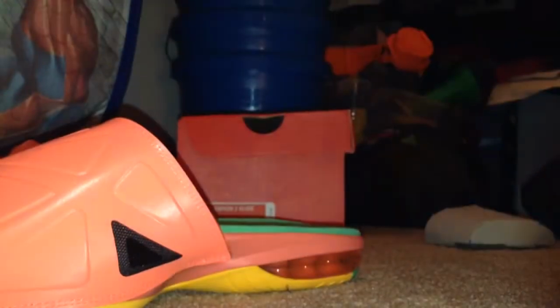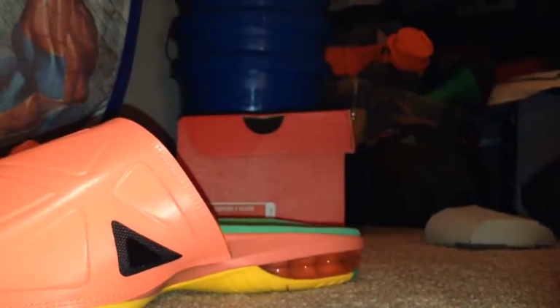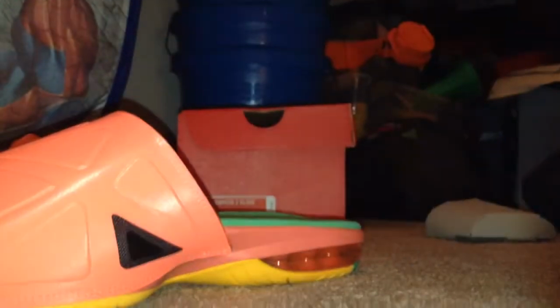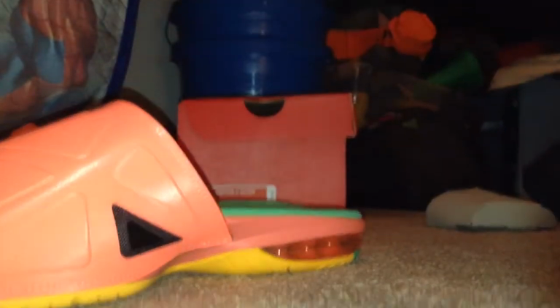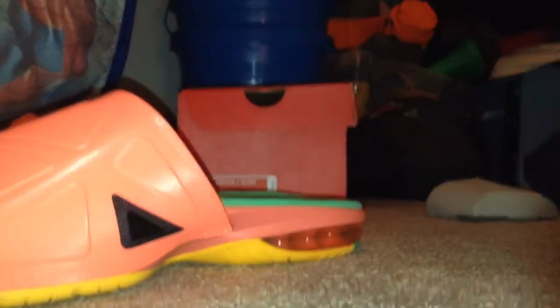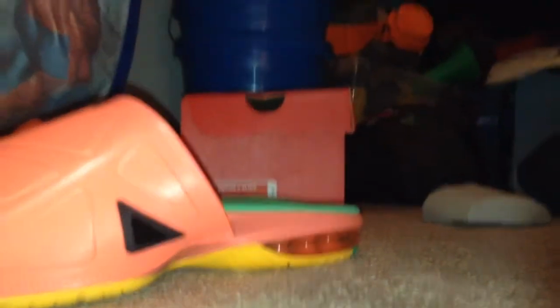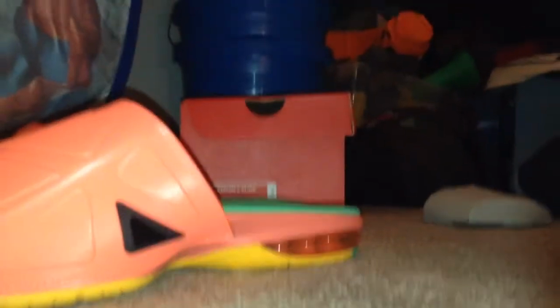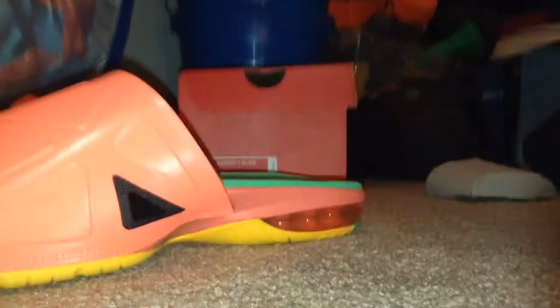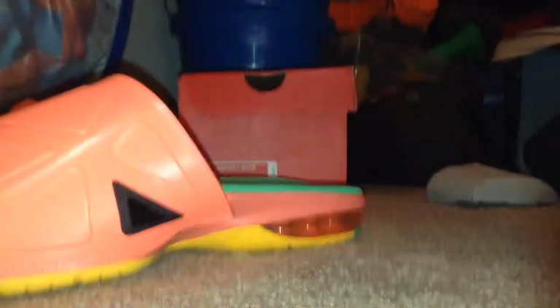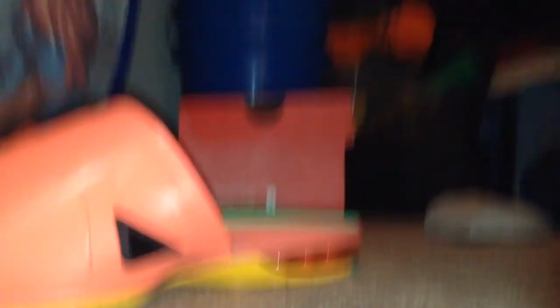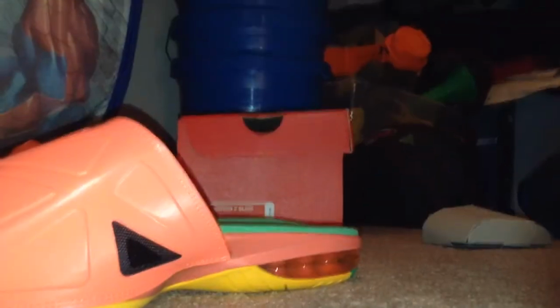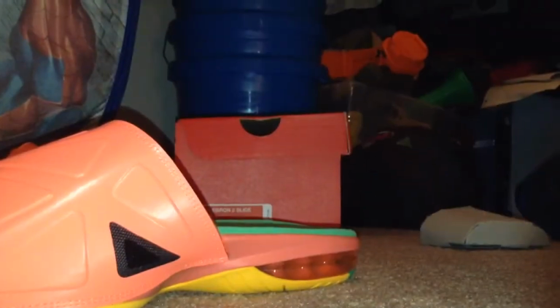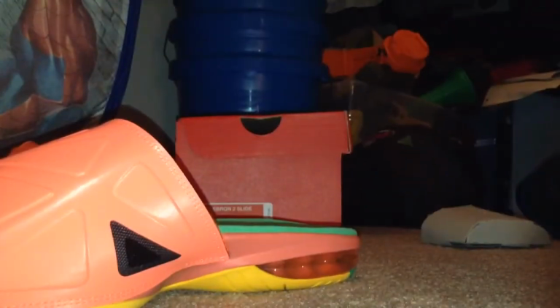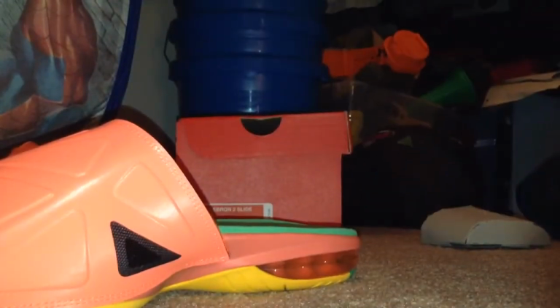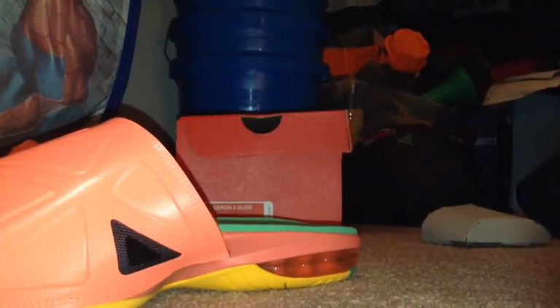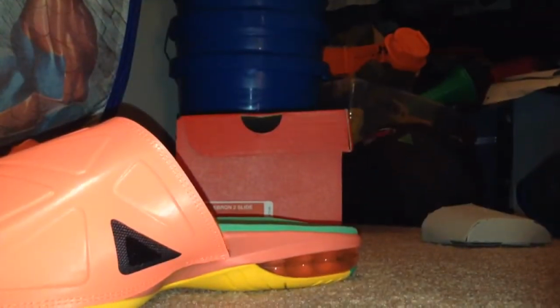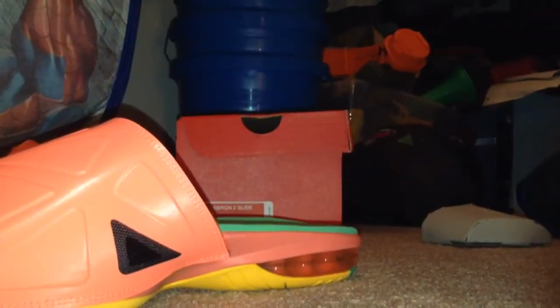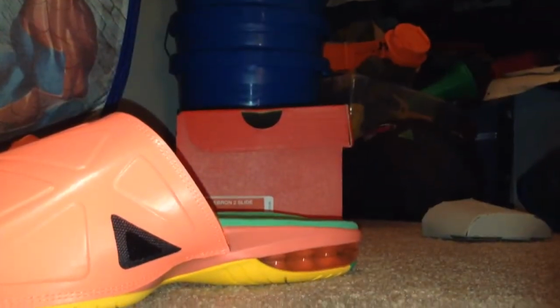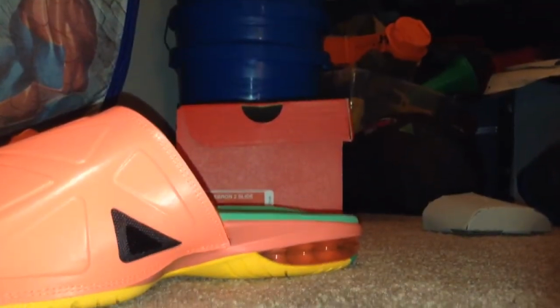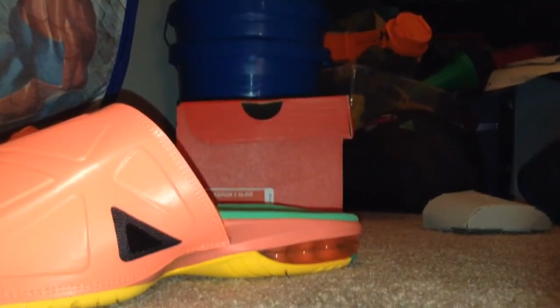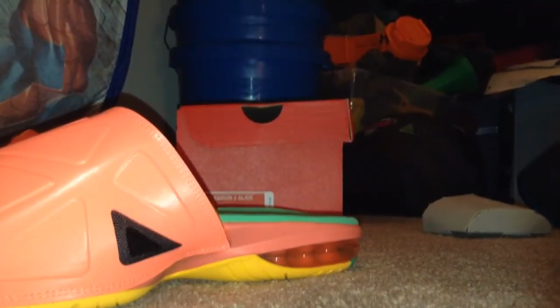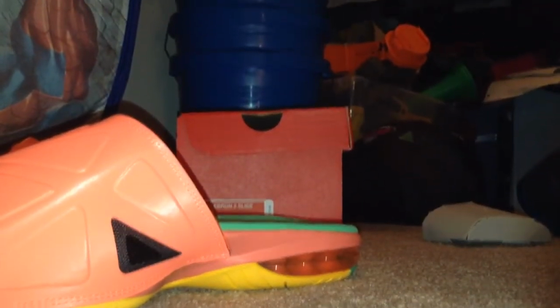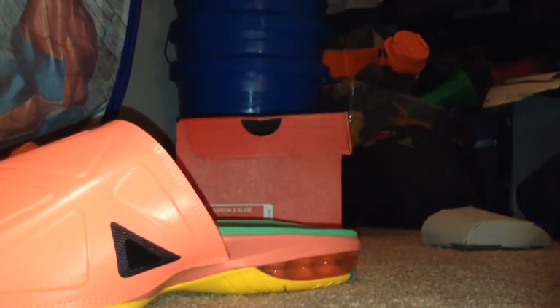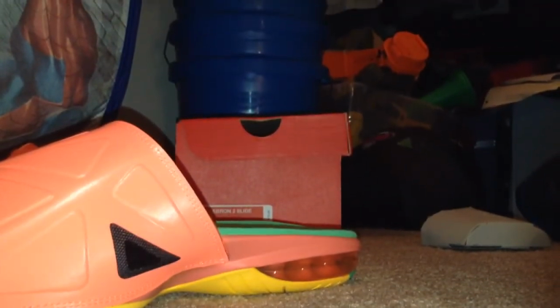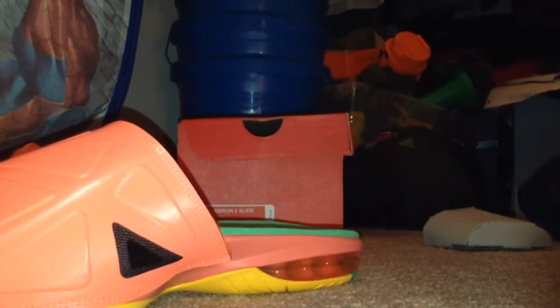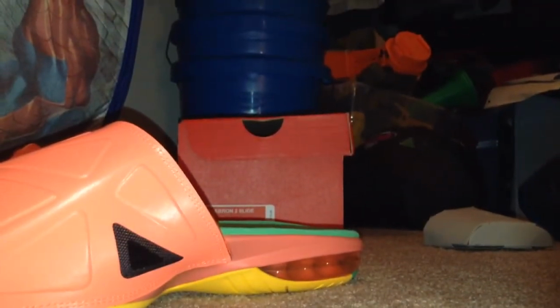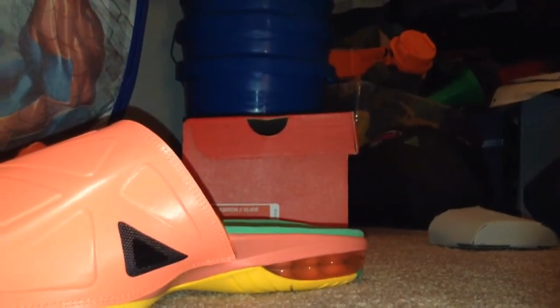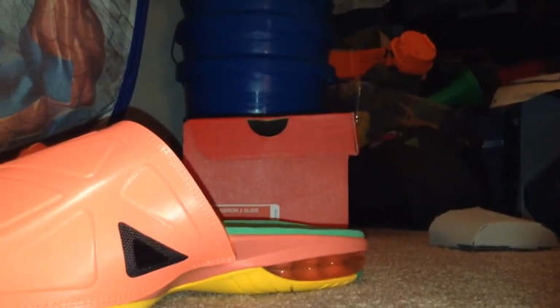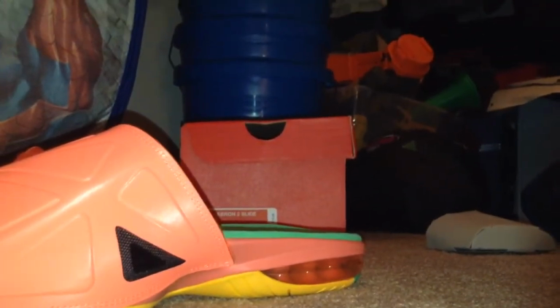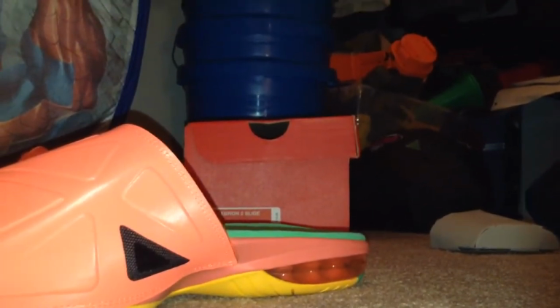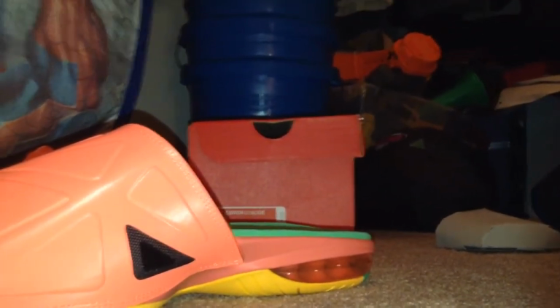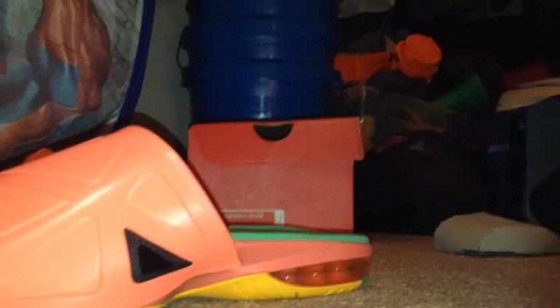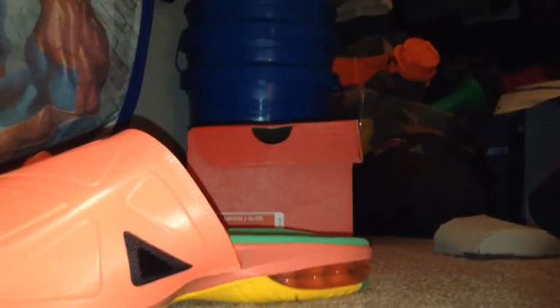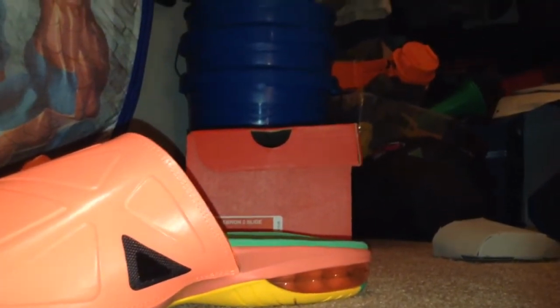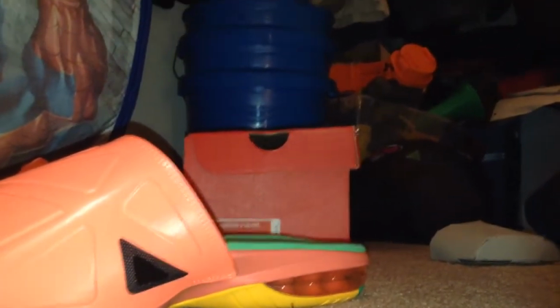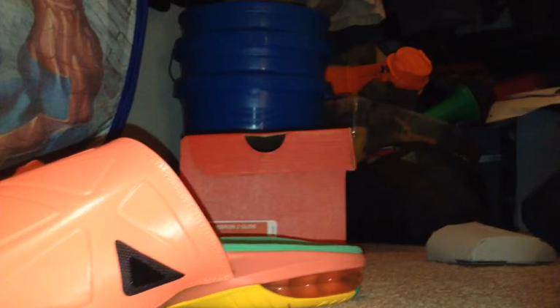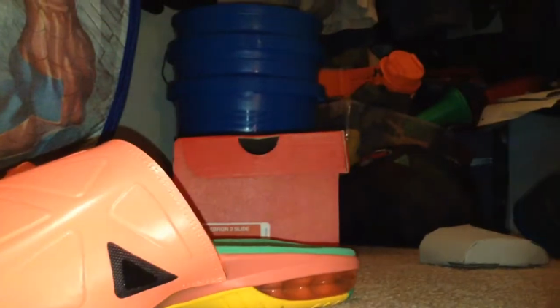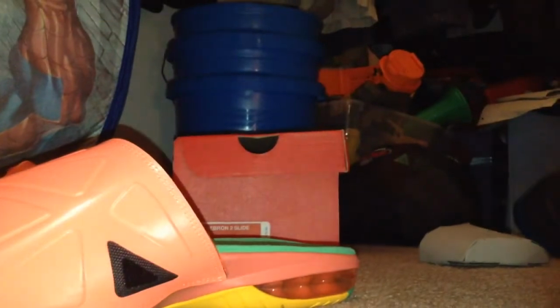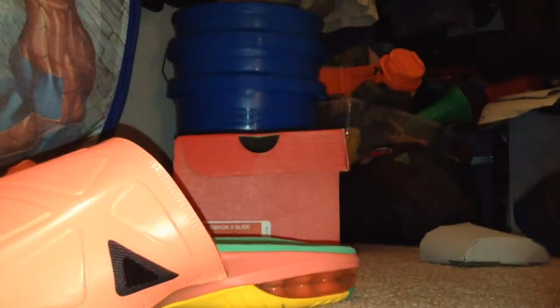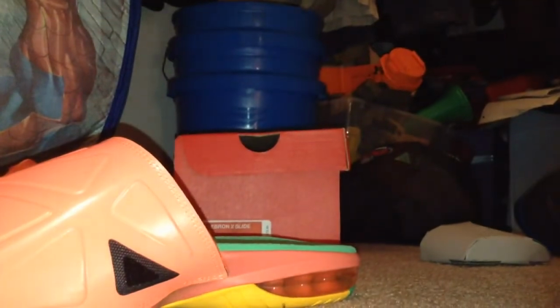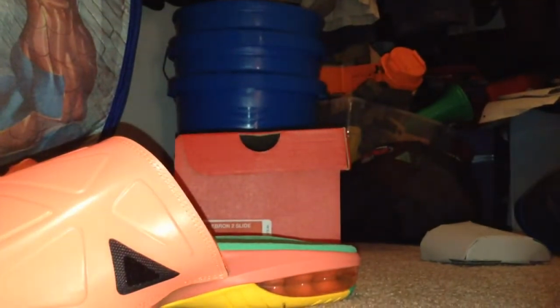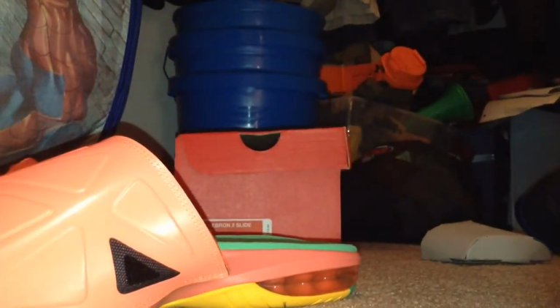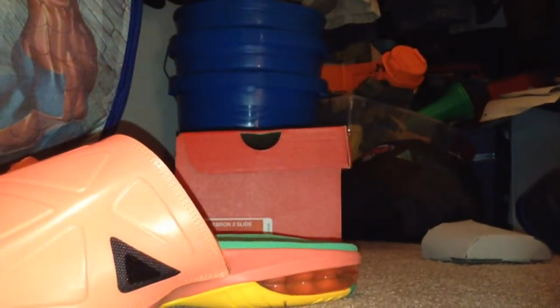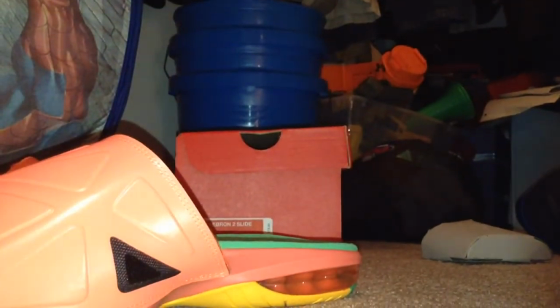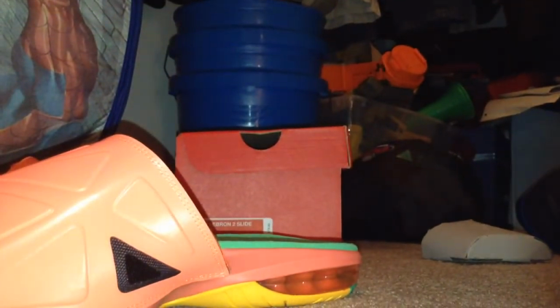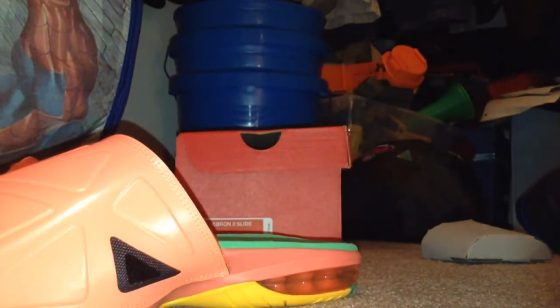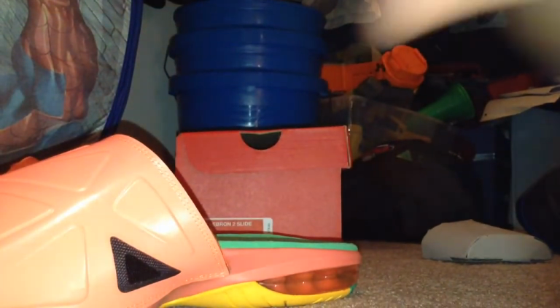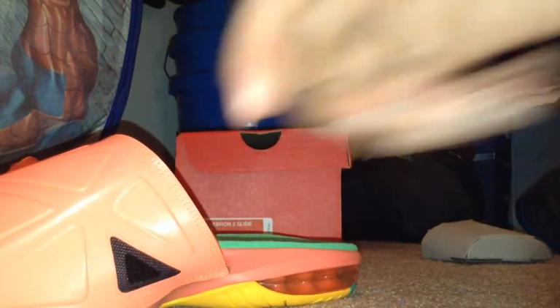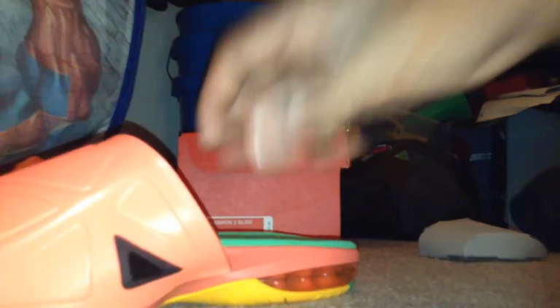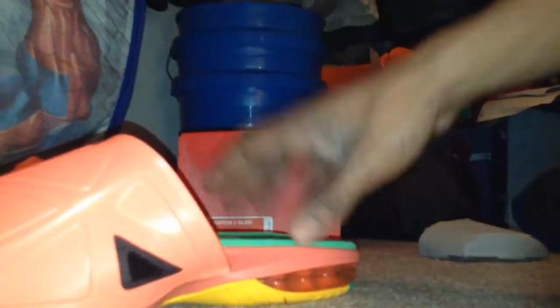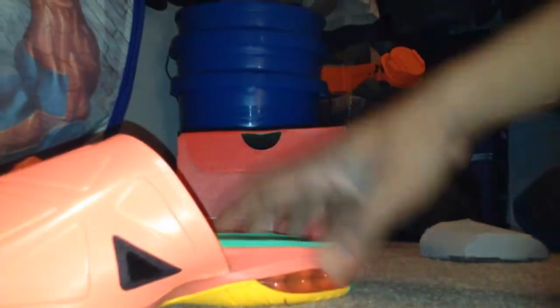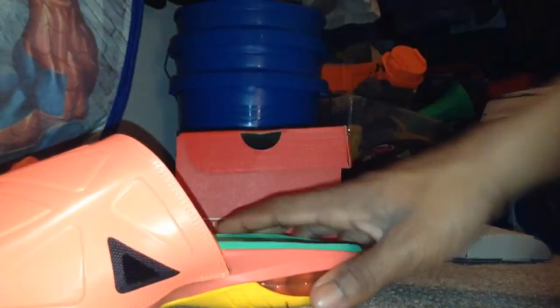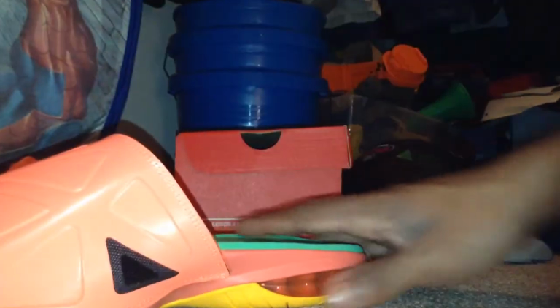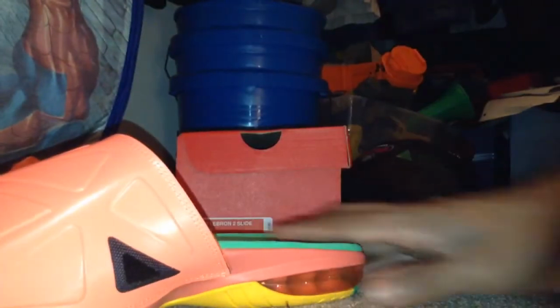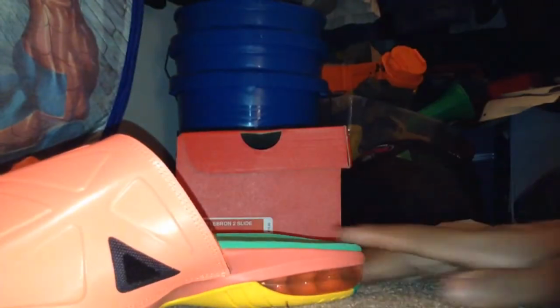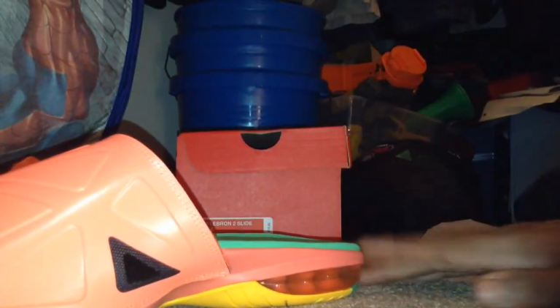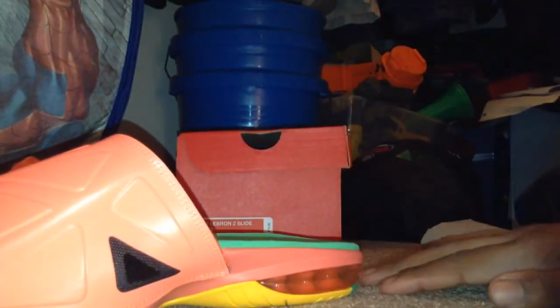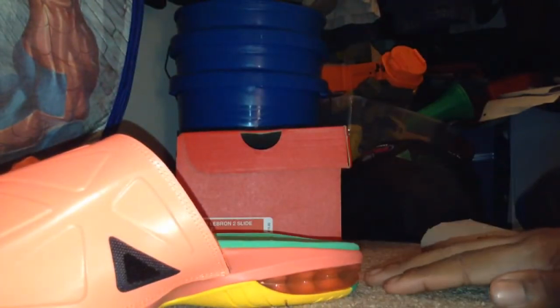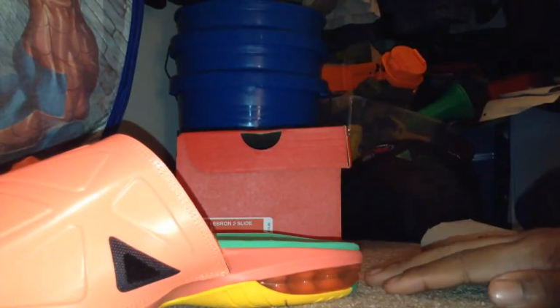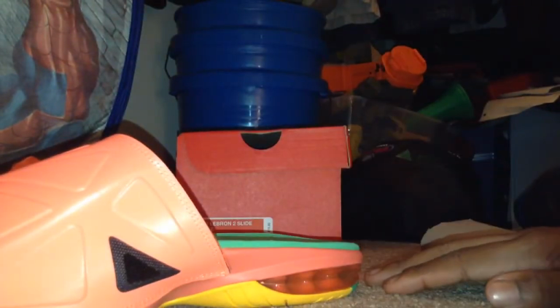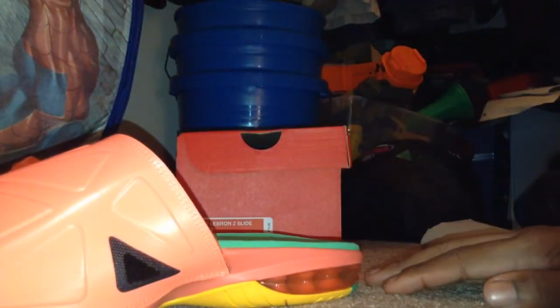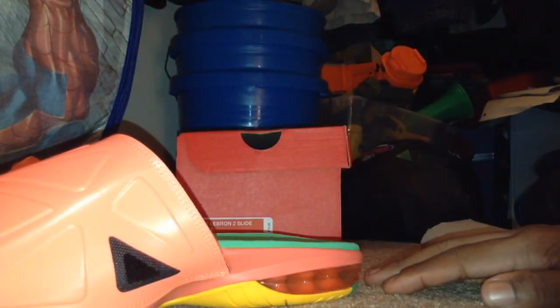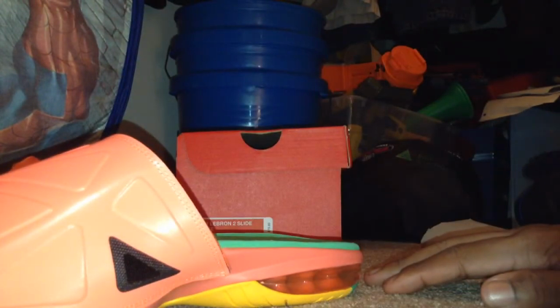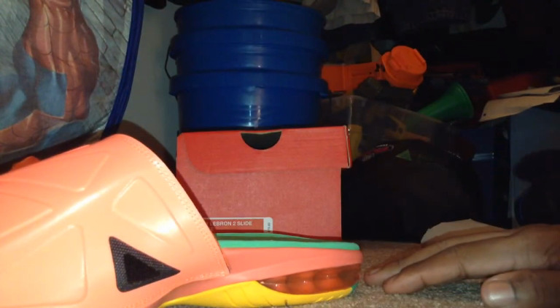All right, here's some review on some LeBron slides I bought. HD review, my fault.